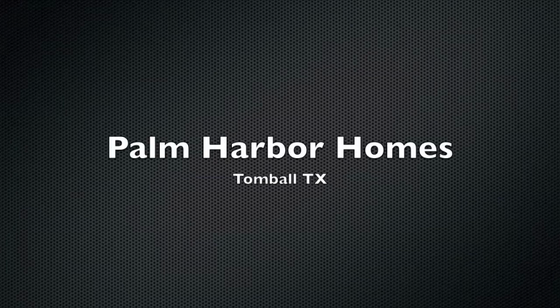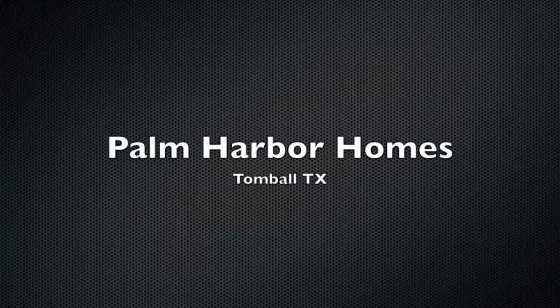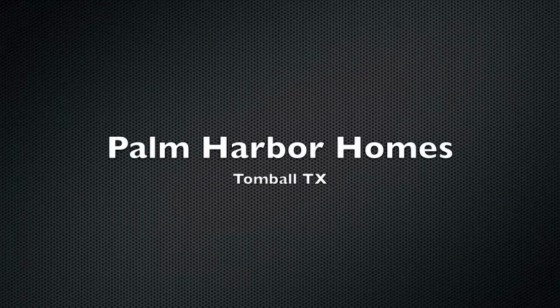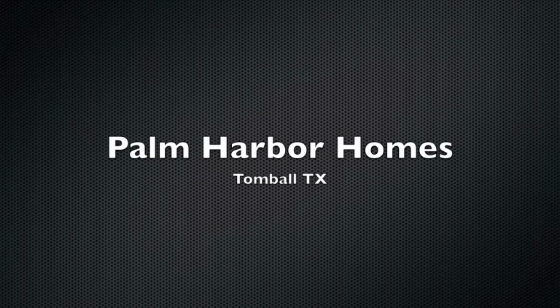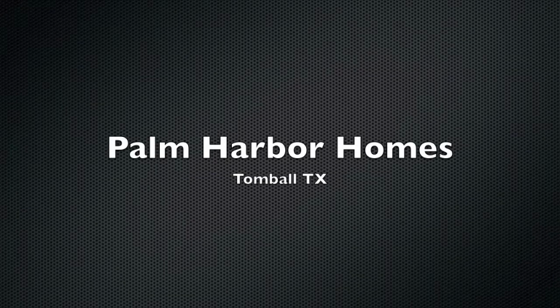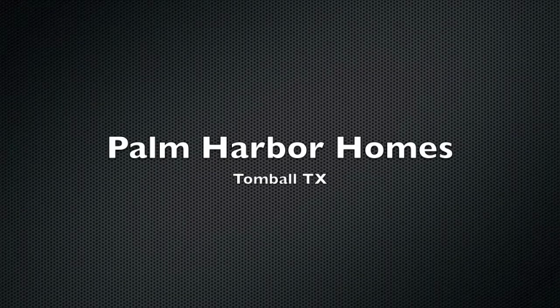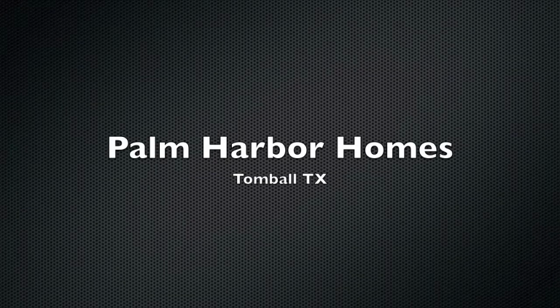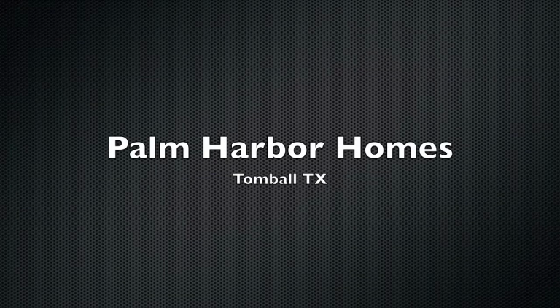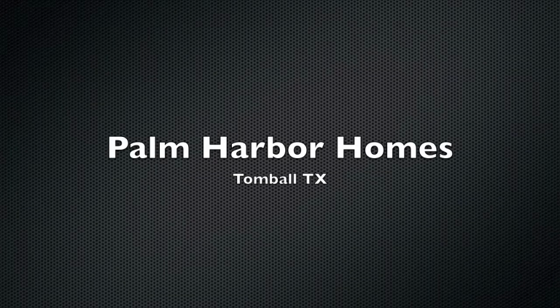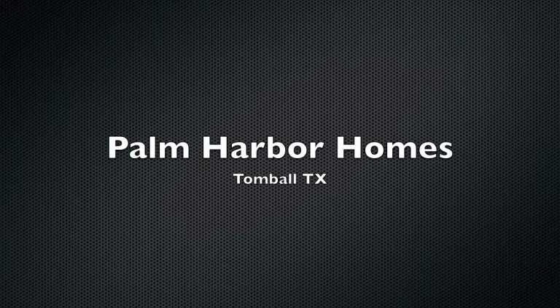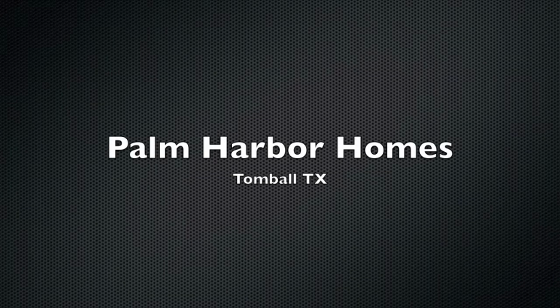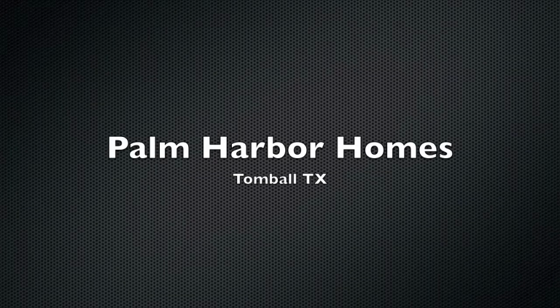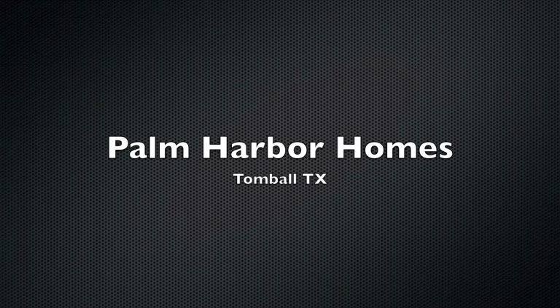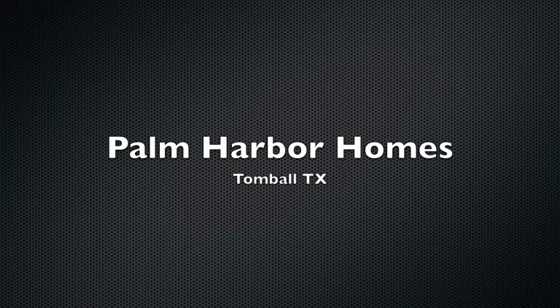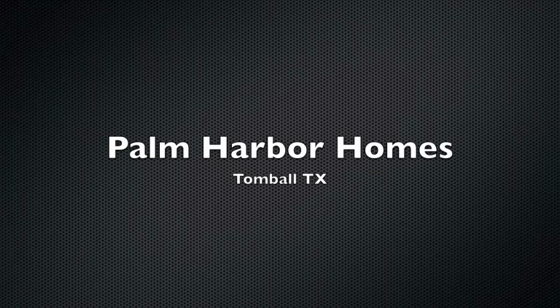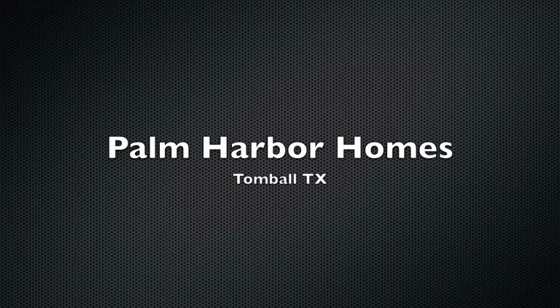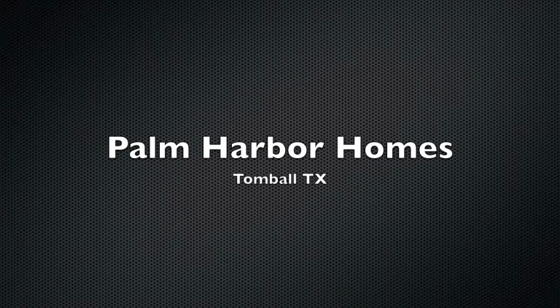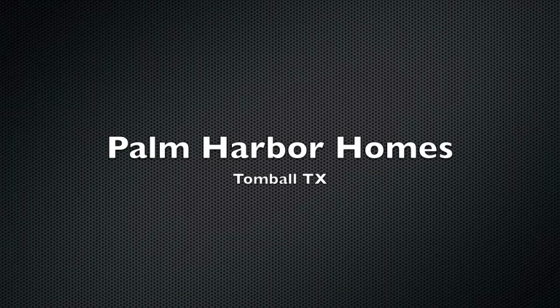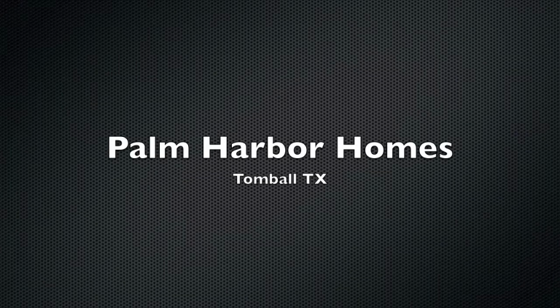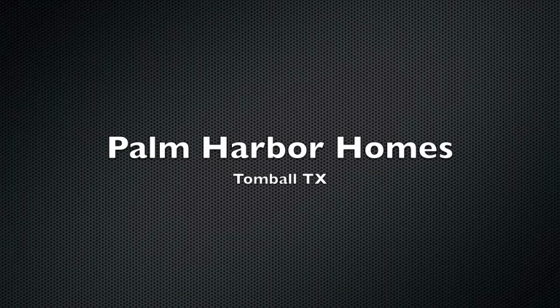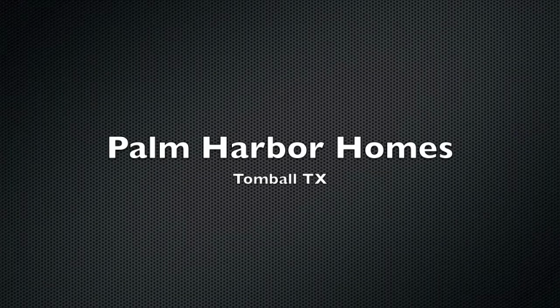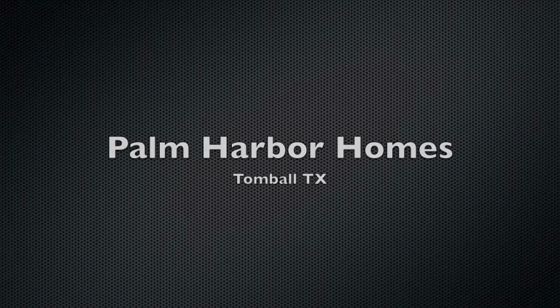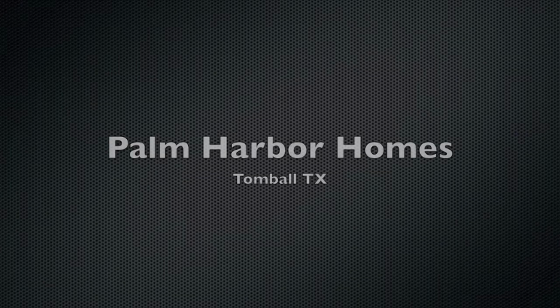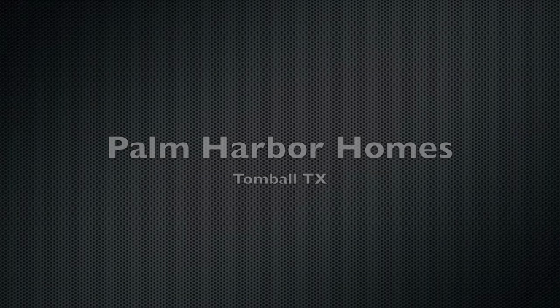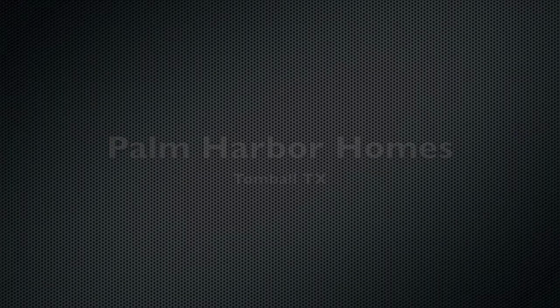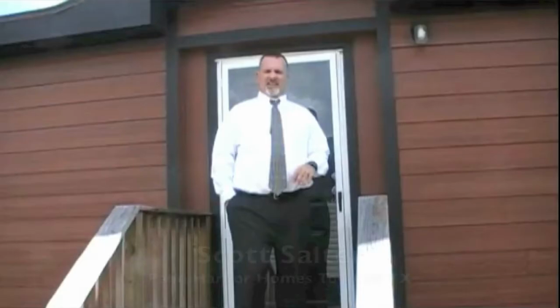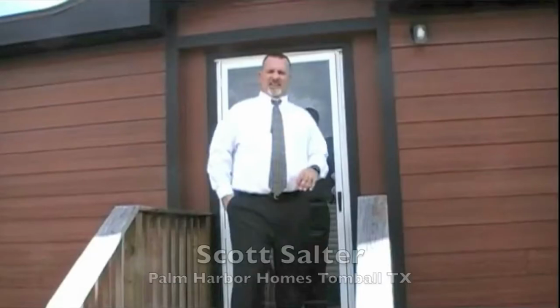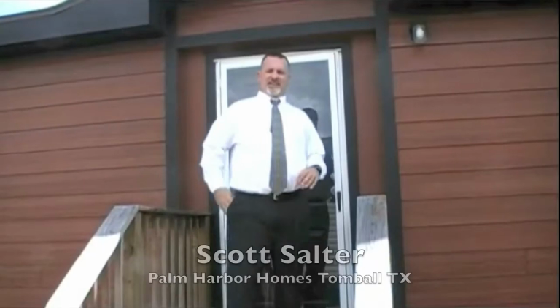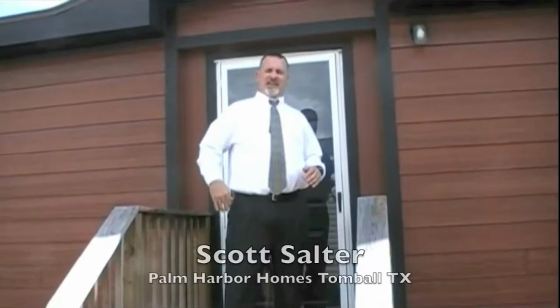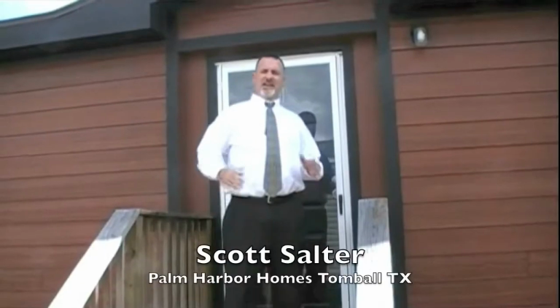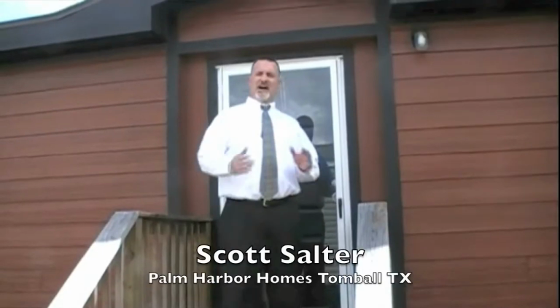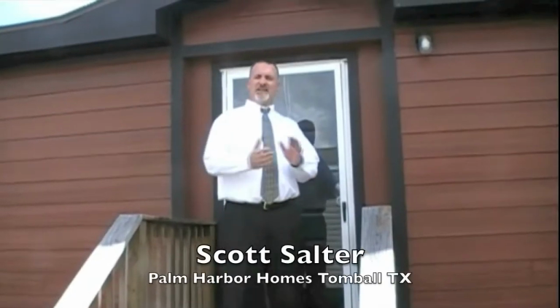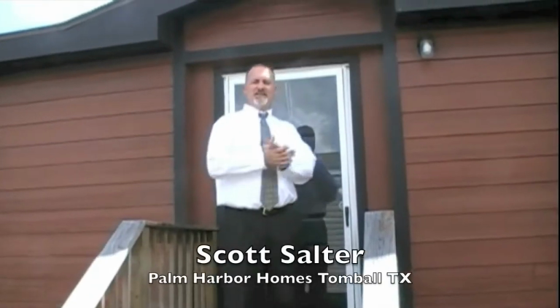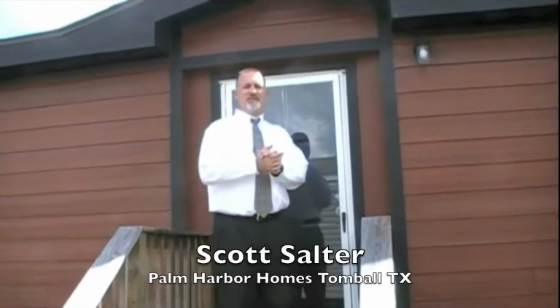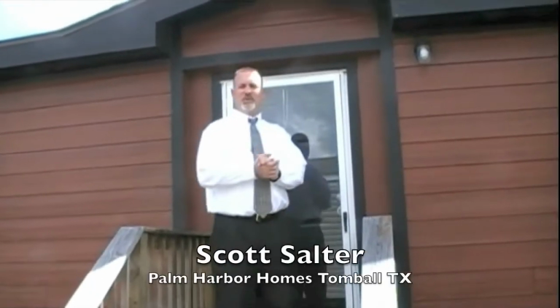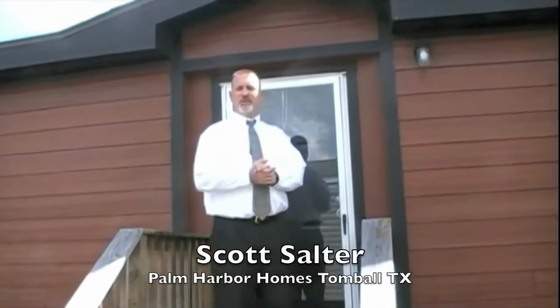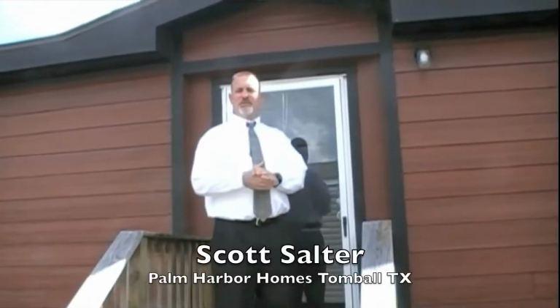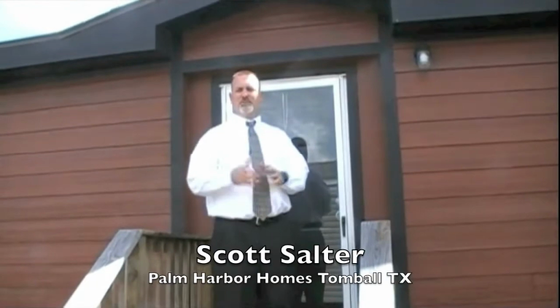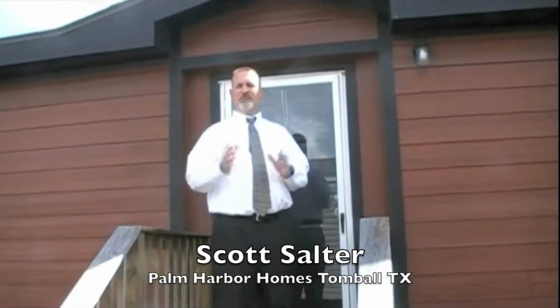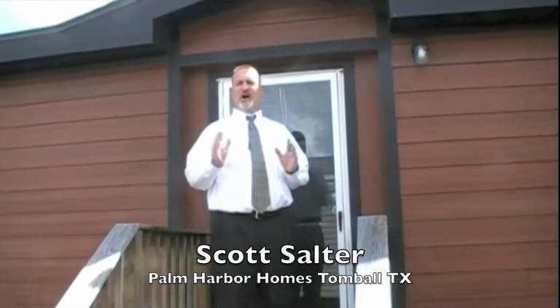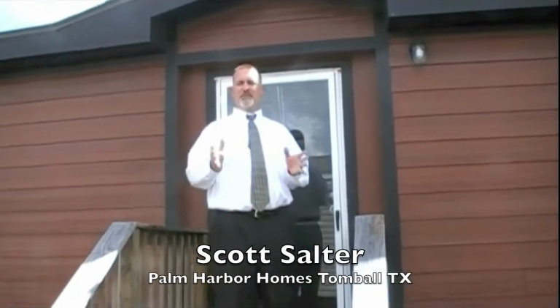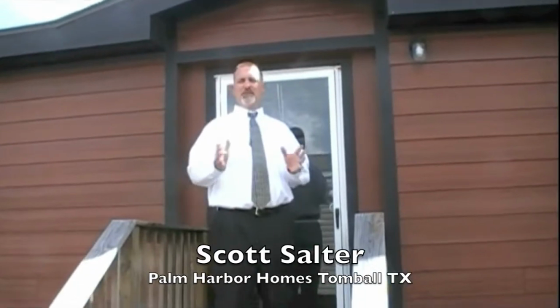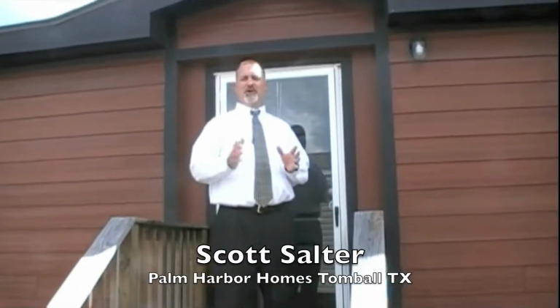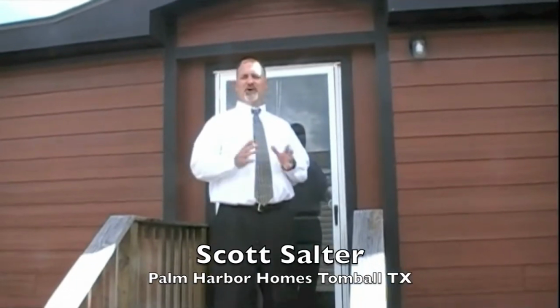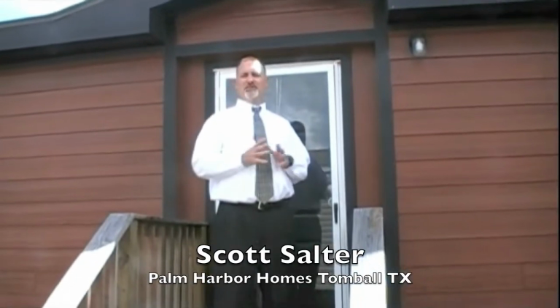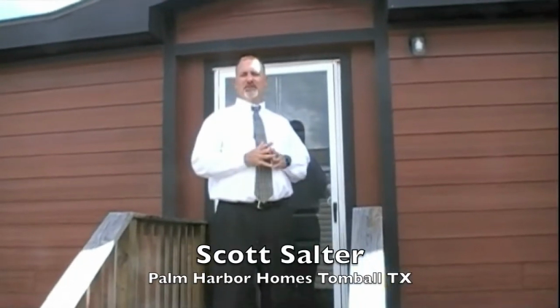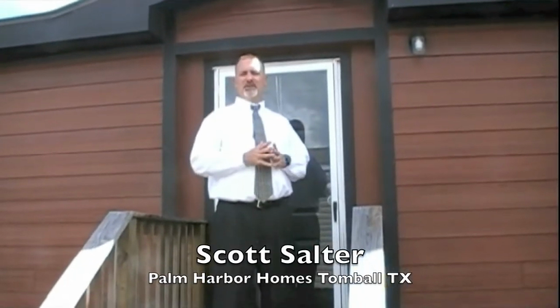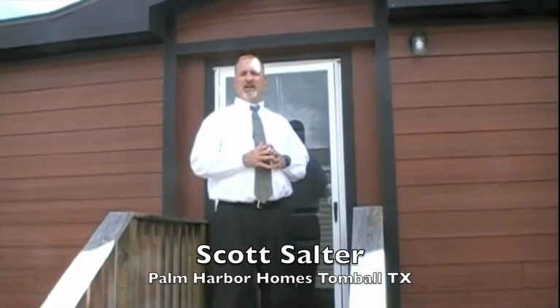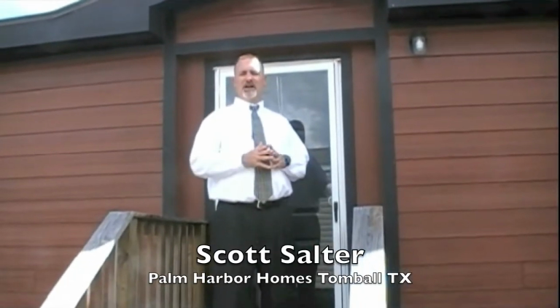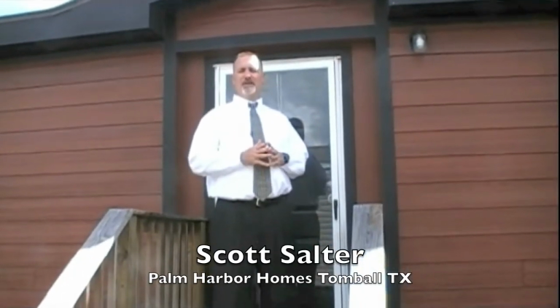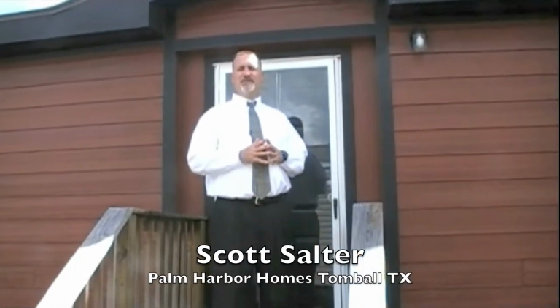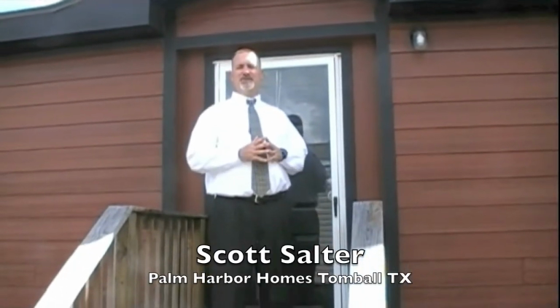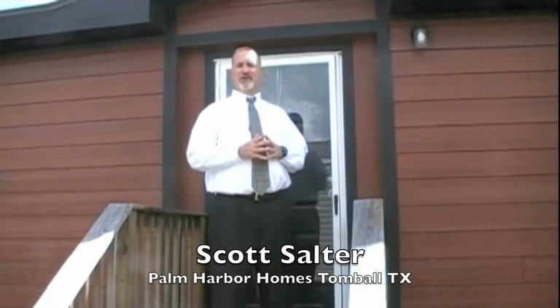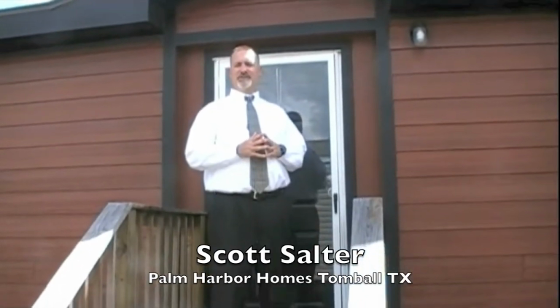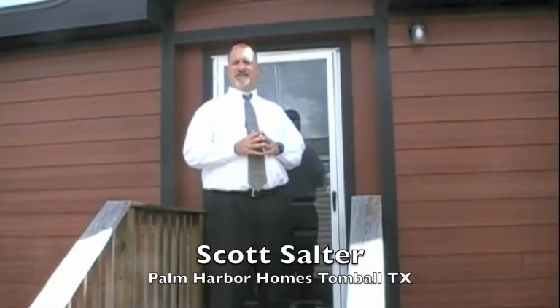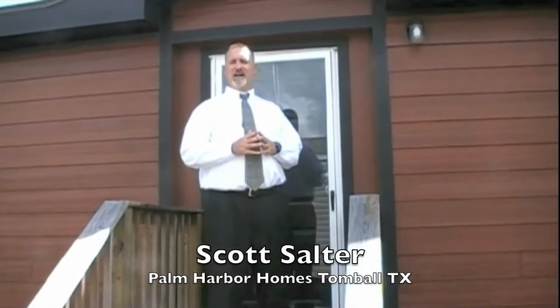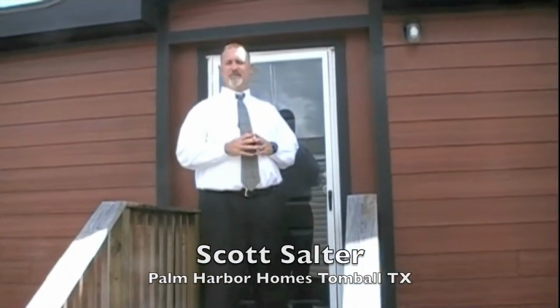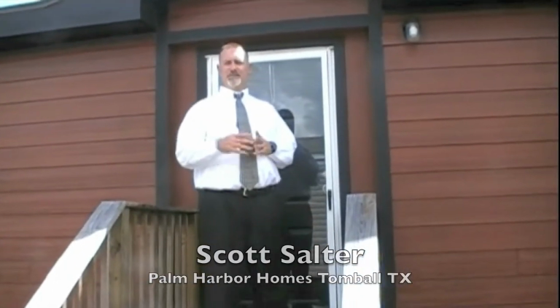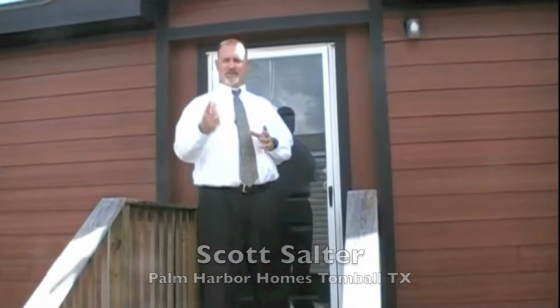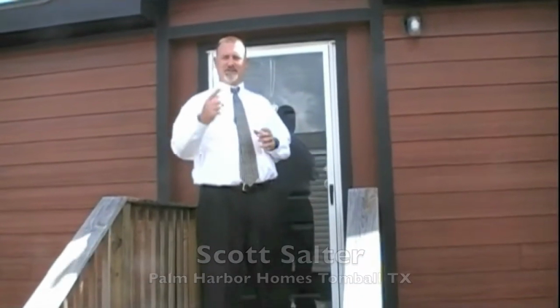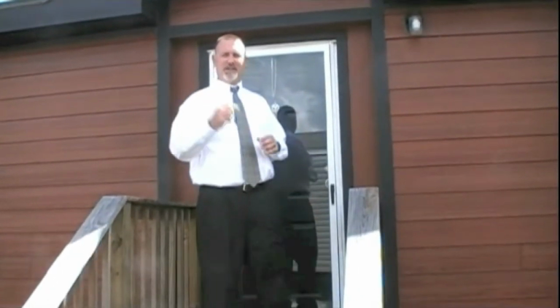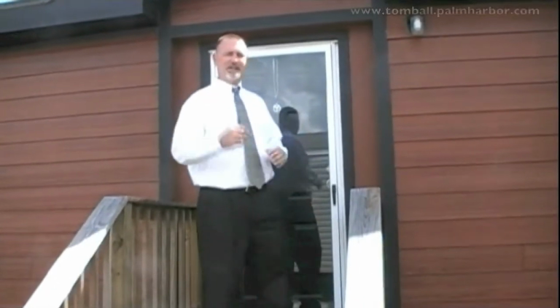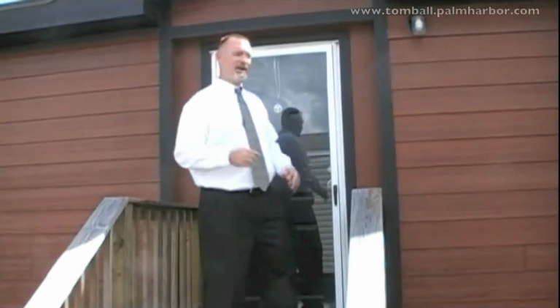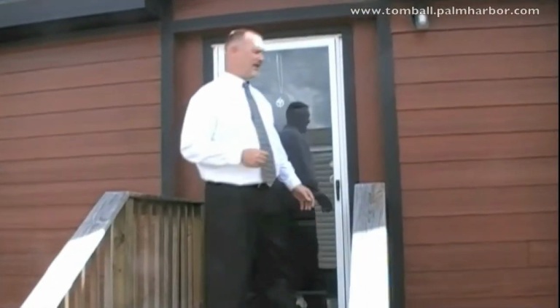Palm Harbor Homes. Hey guys, this is one of the most popular homes in our lineup. It's called Cypress. Let's check it out.